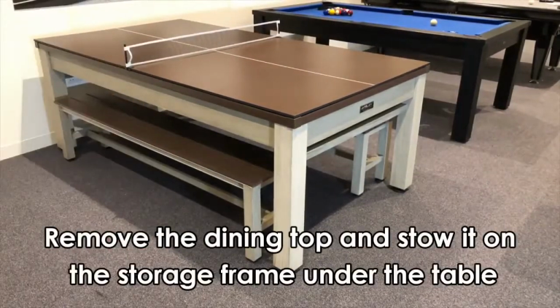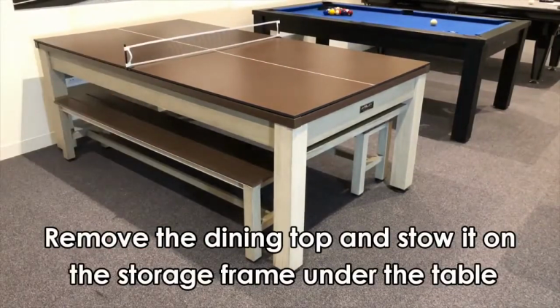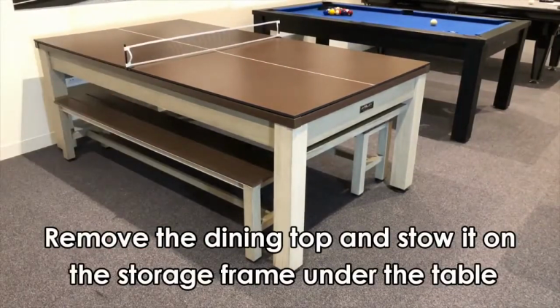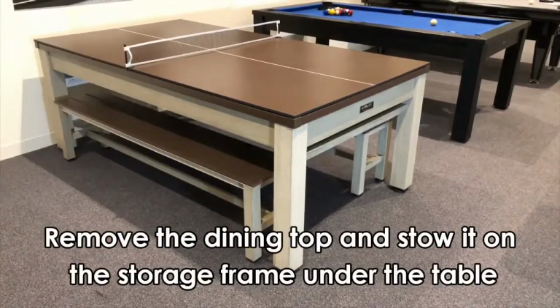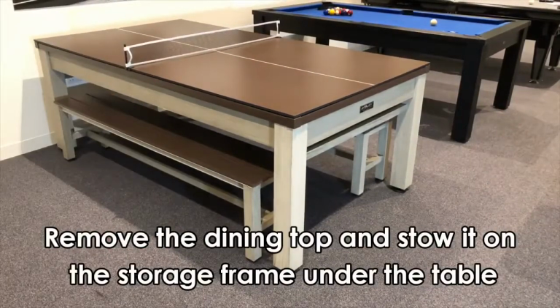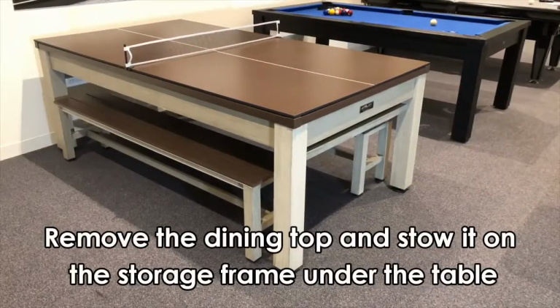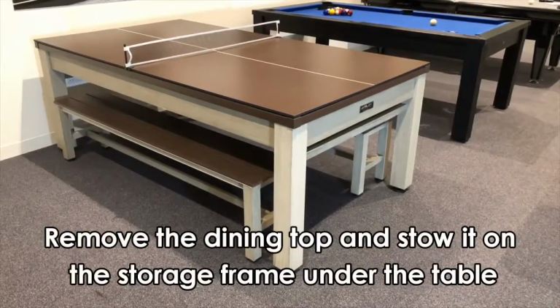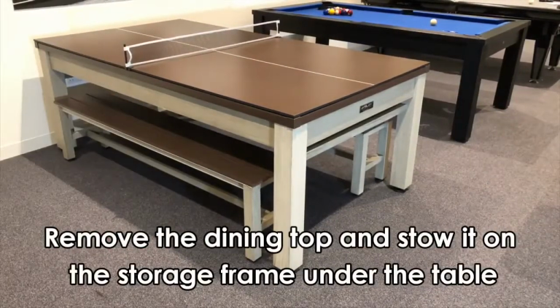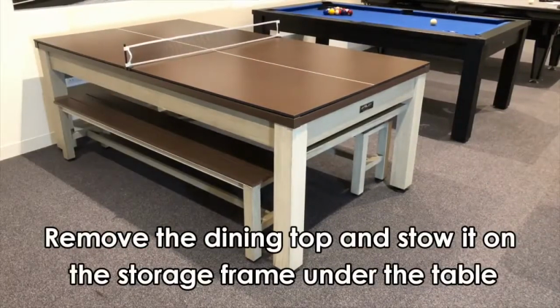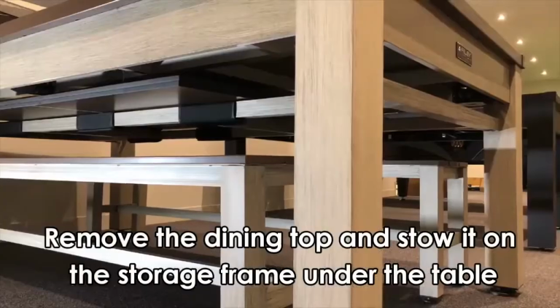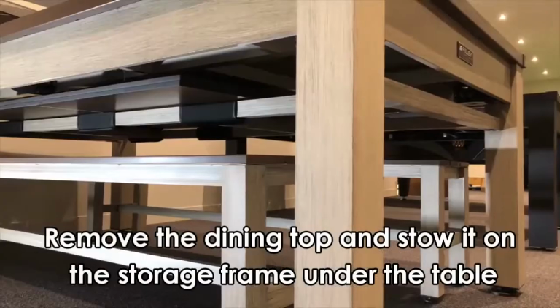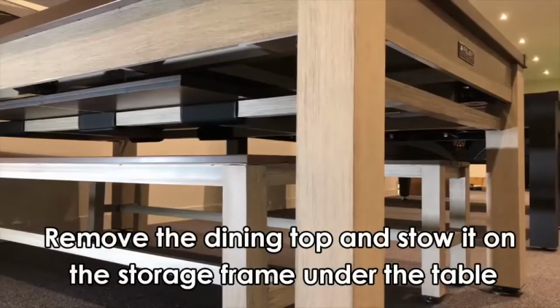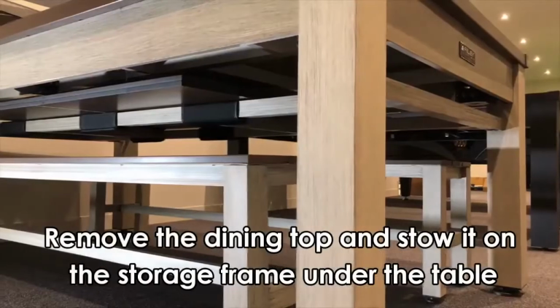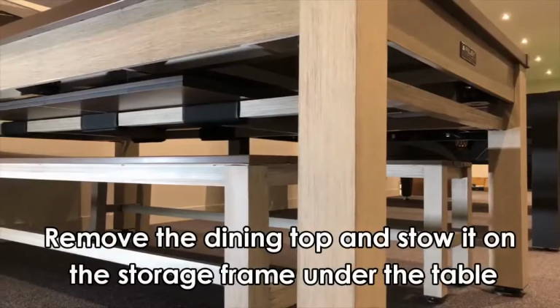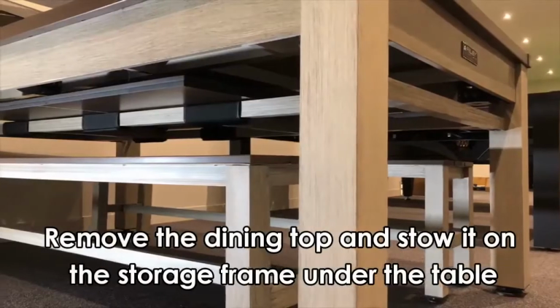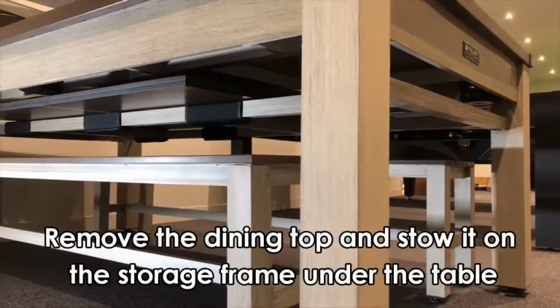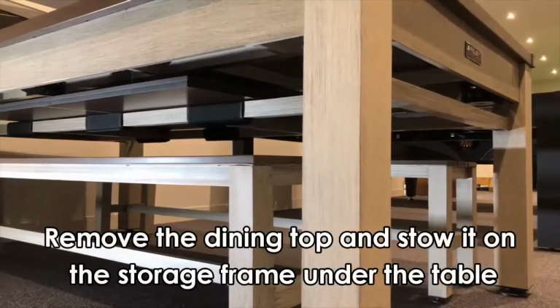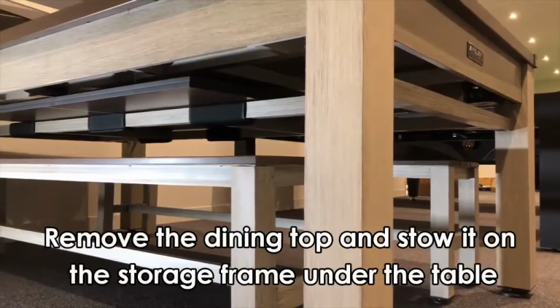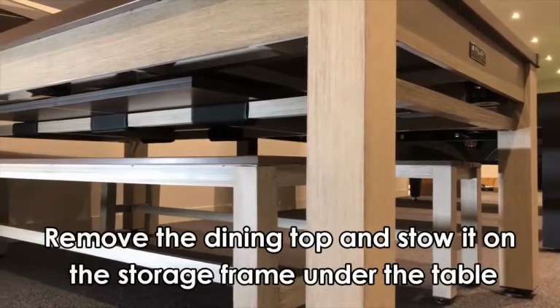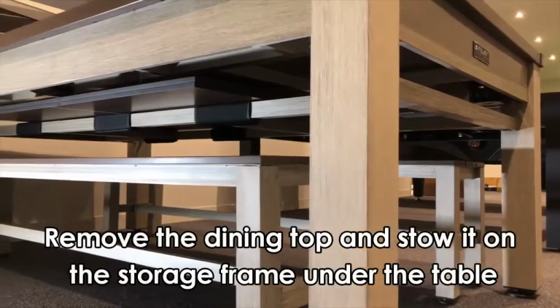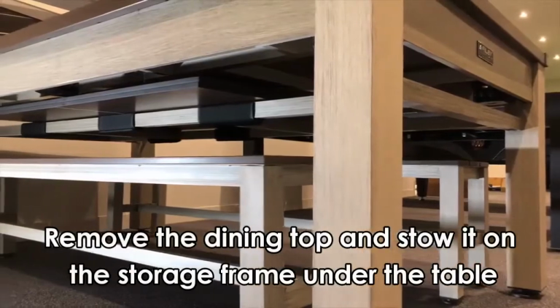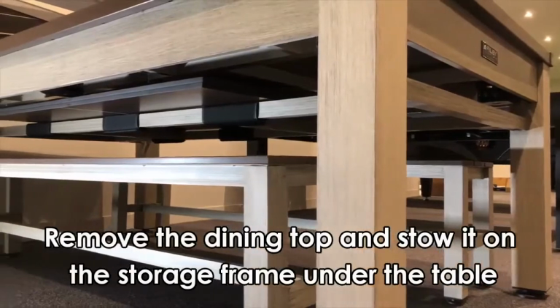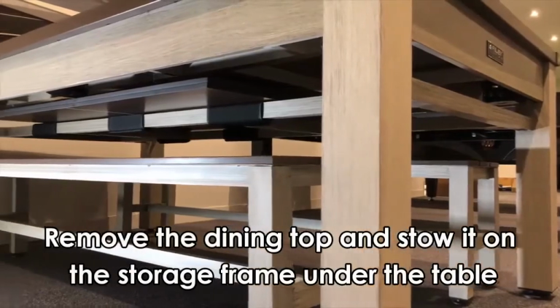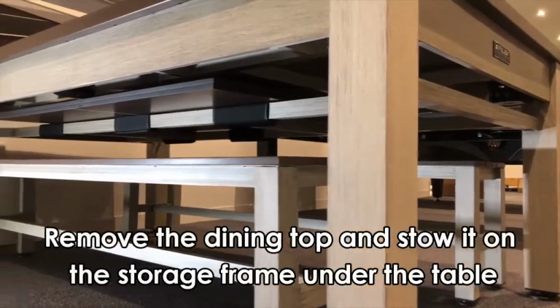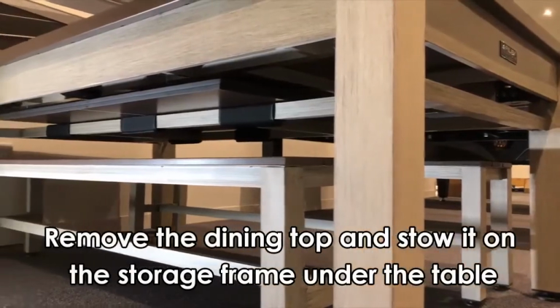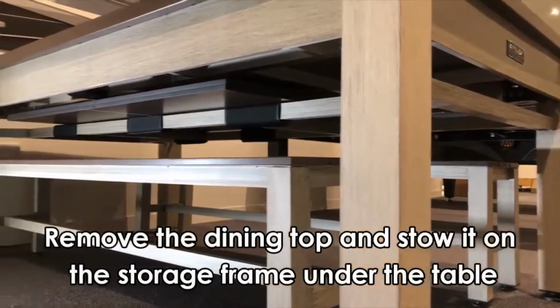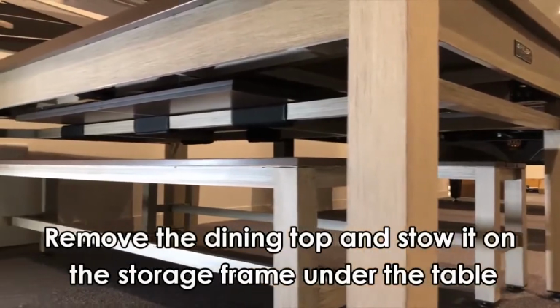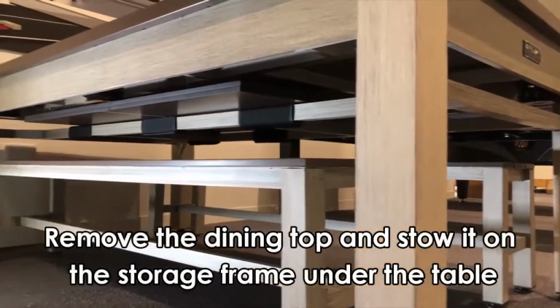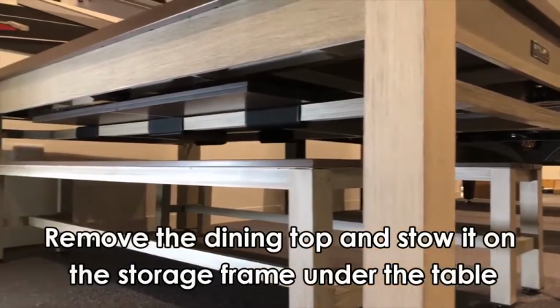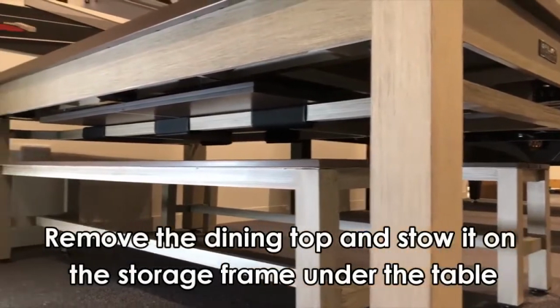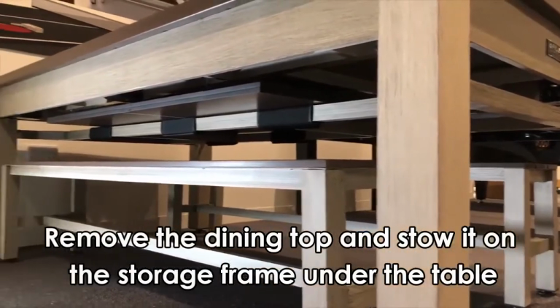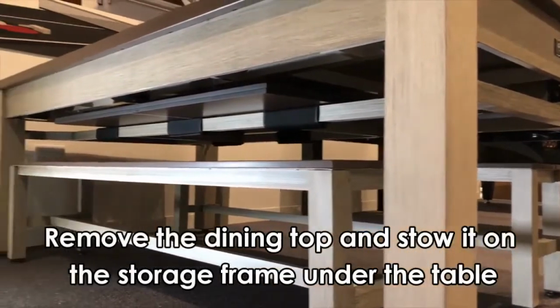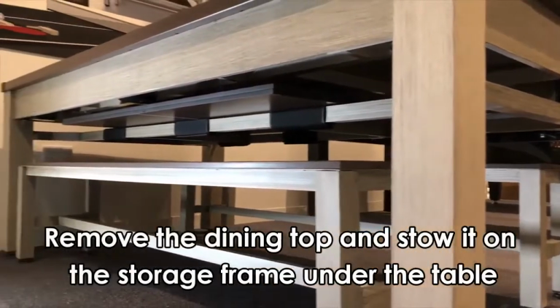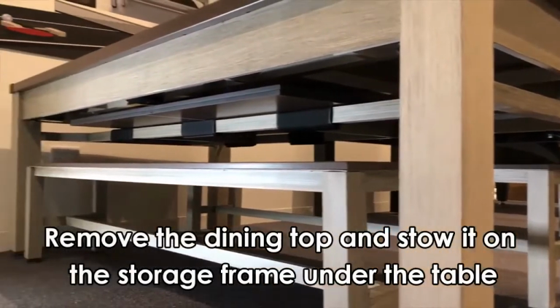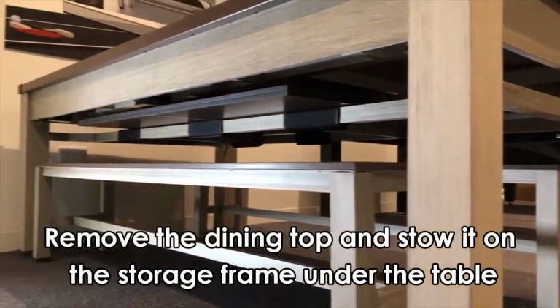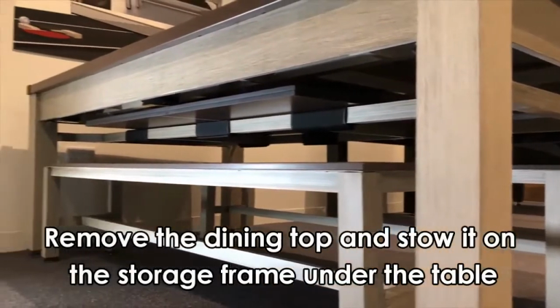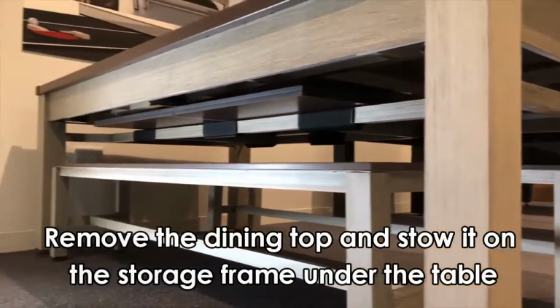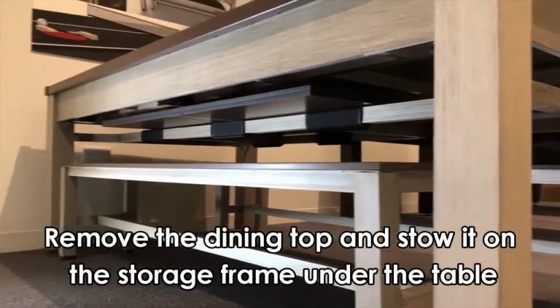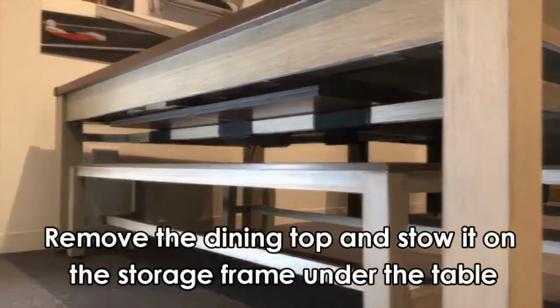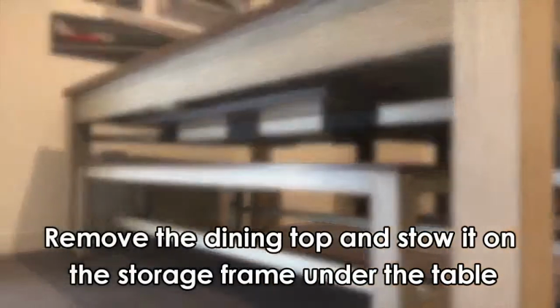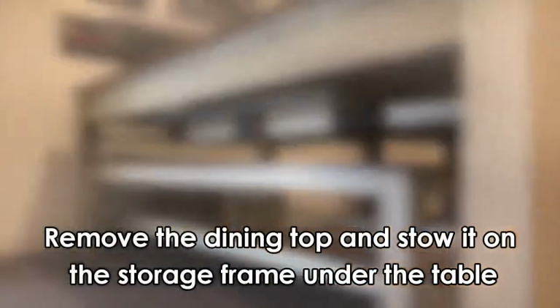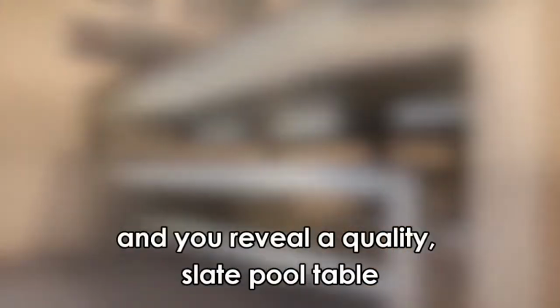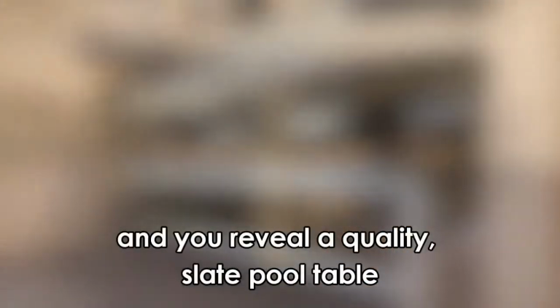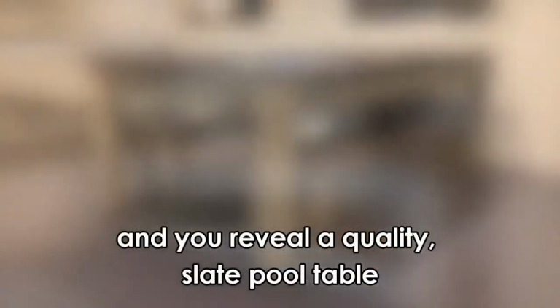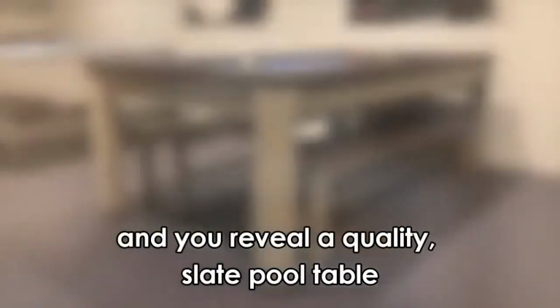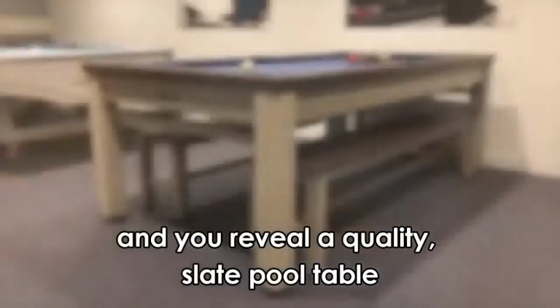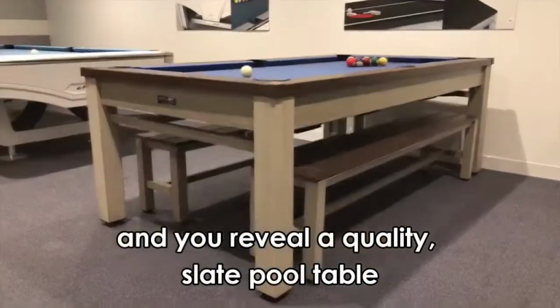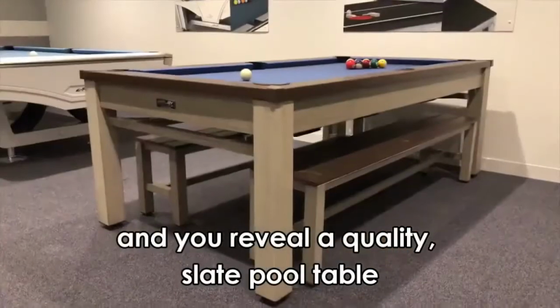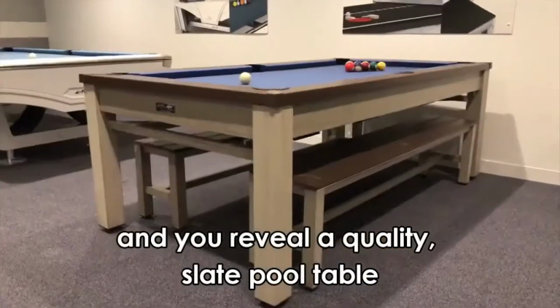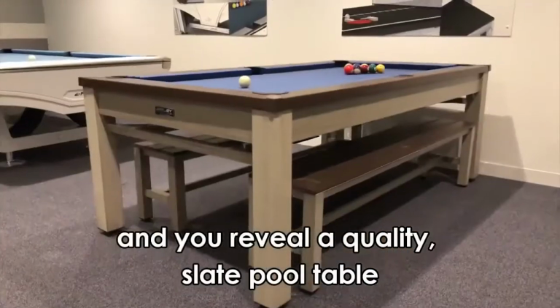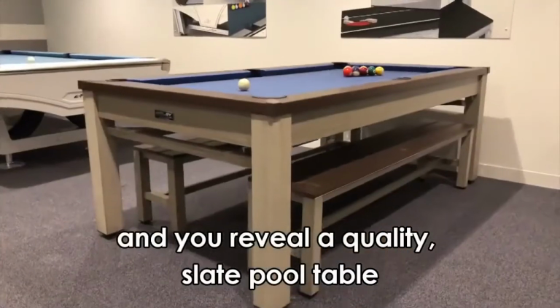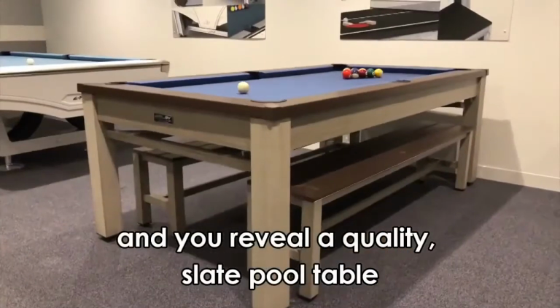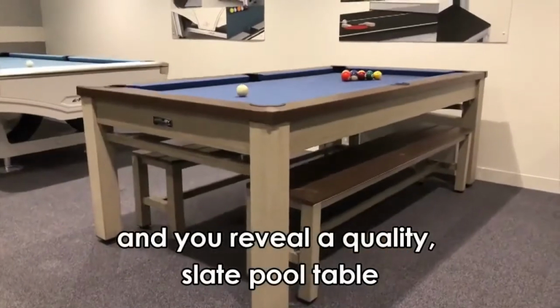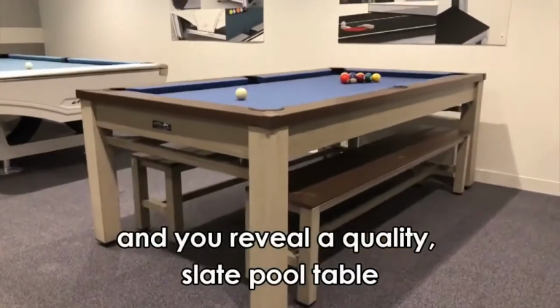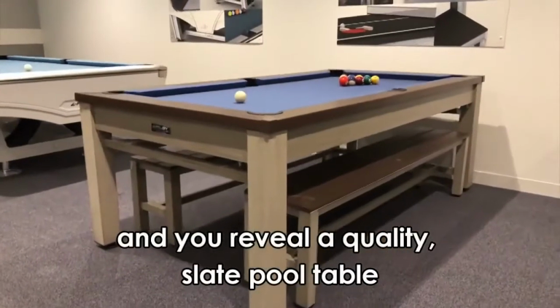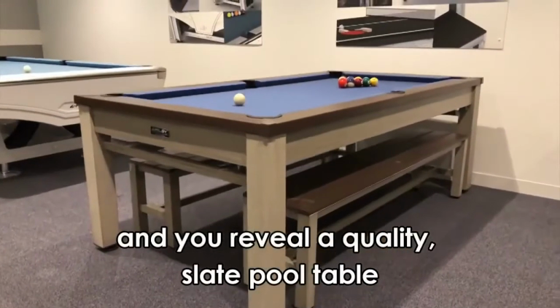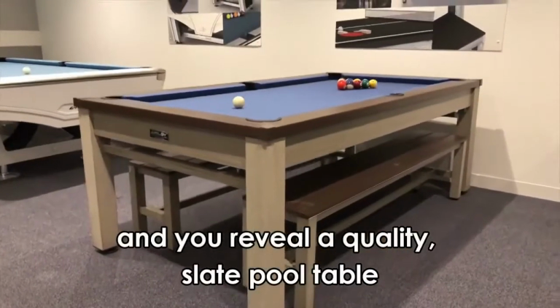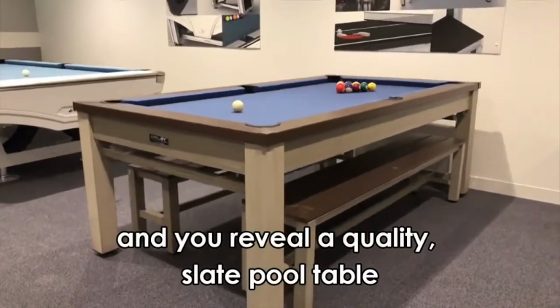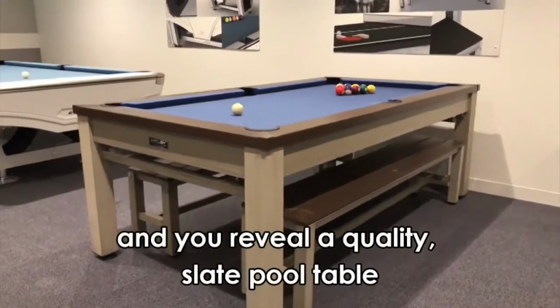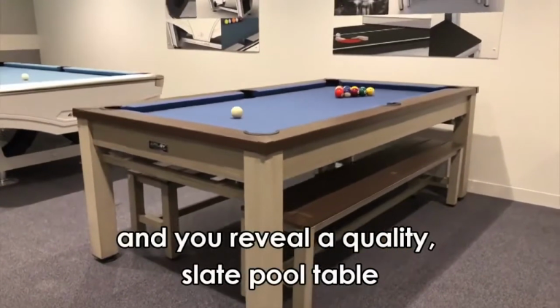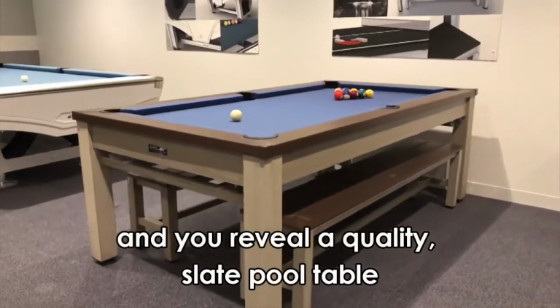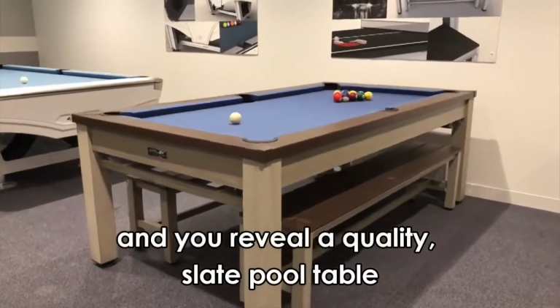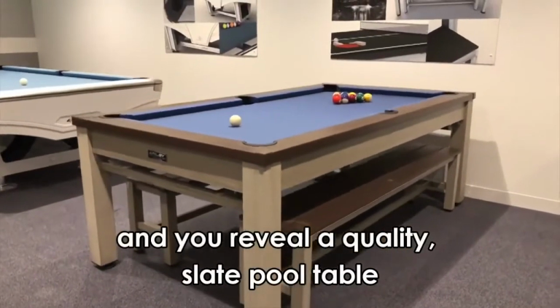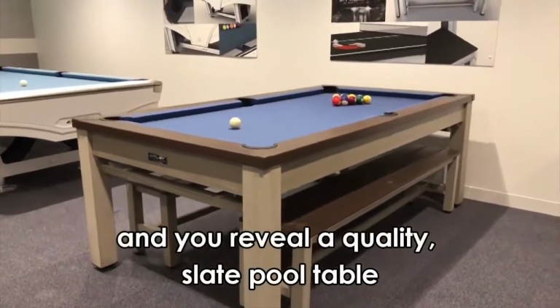Remove the dining top and stow it on the storage frame under the table and you reveal a quality slate pool table.